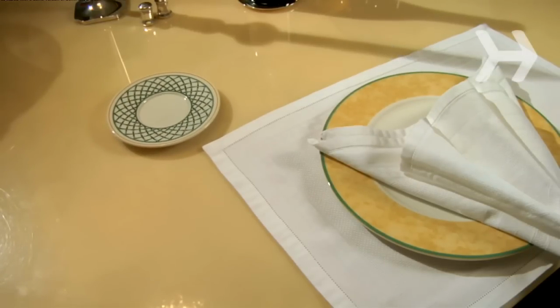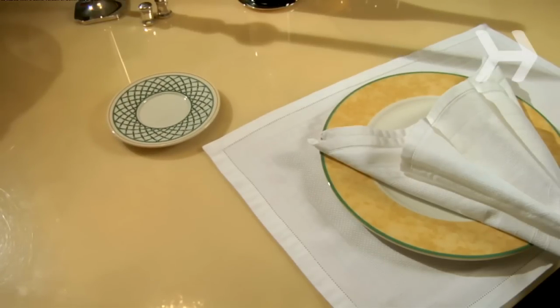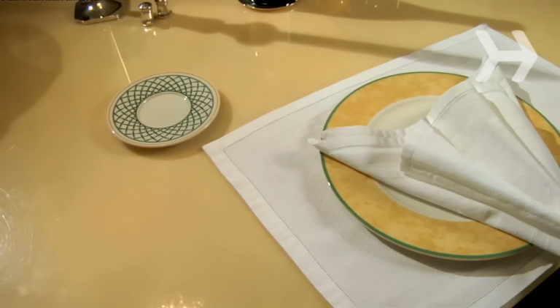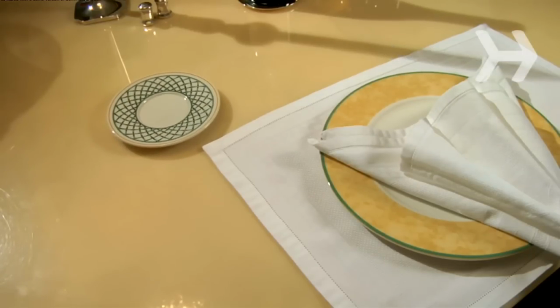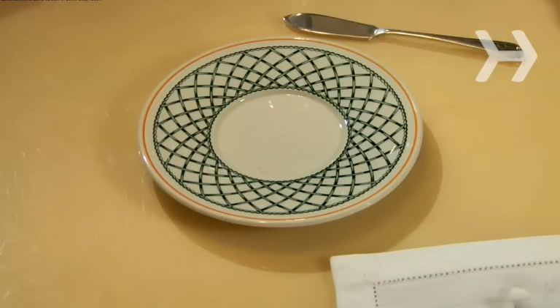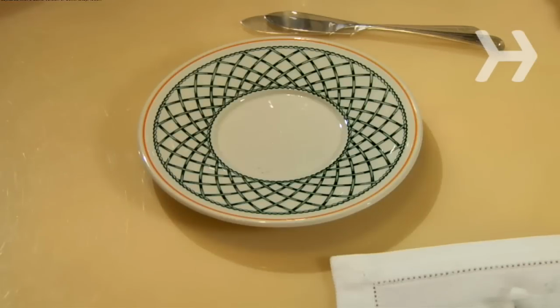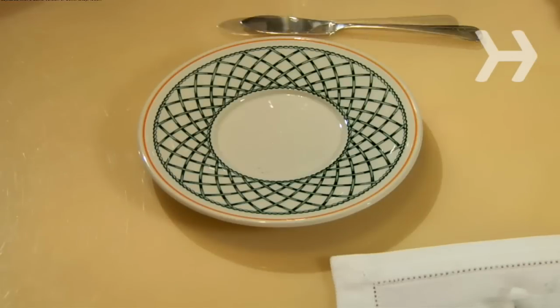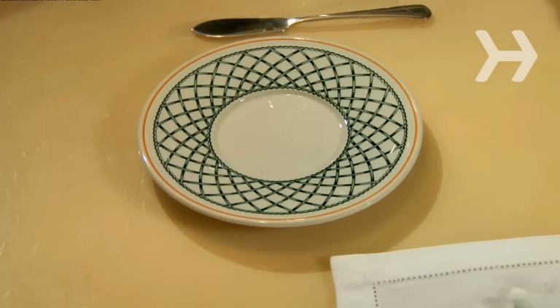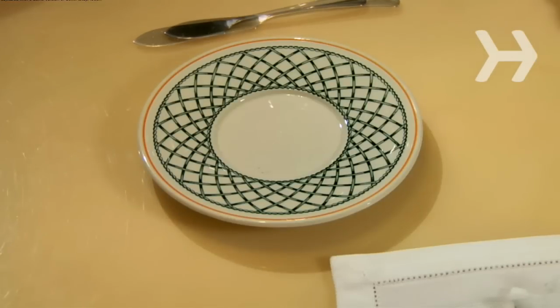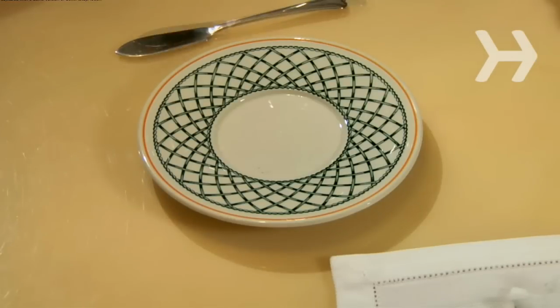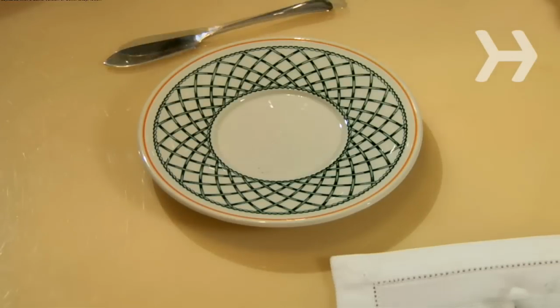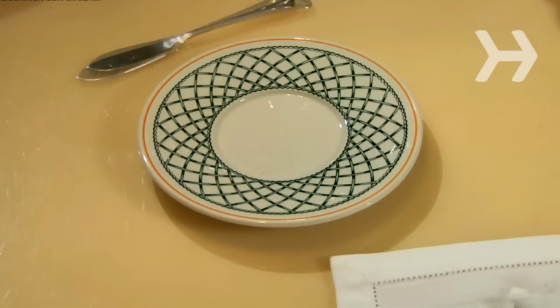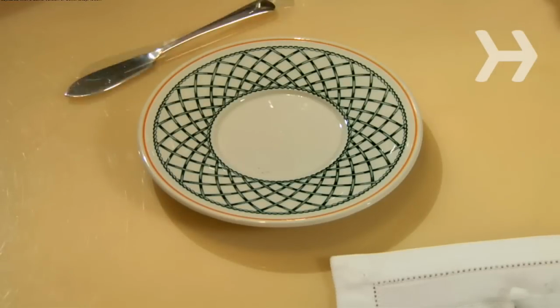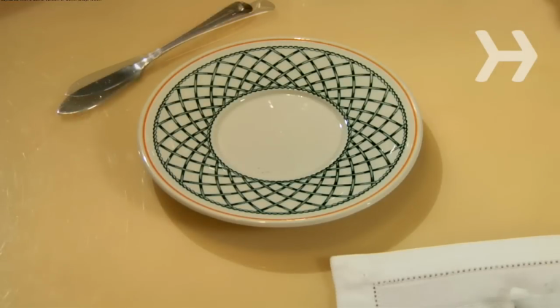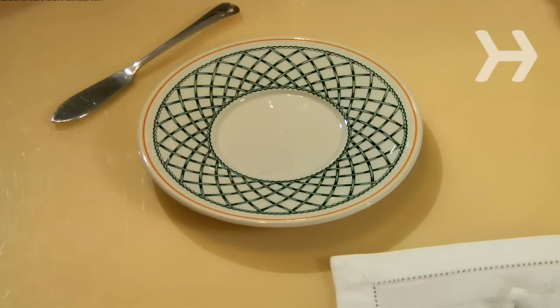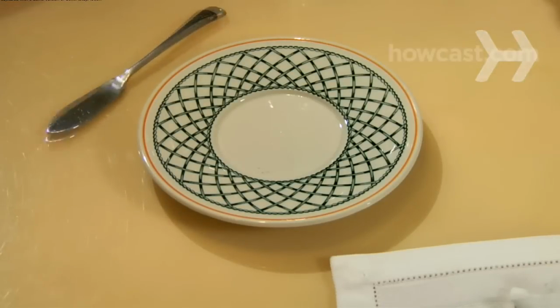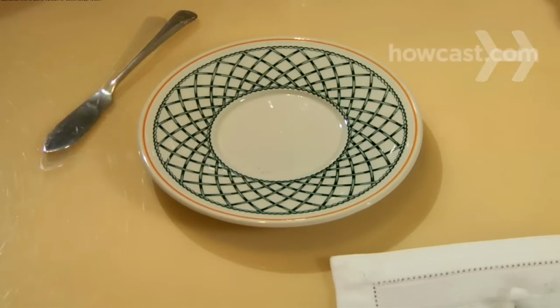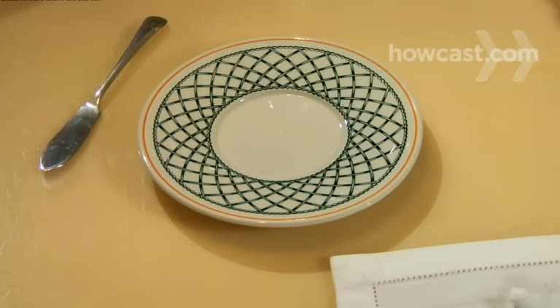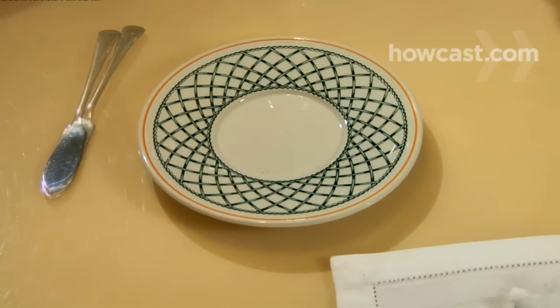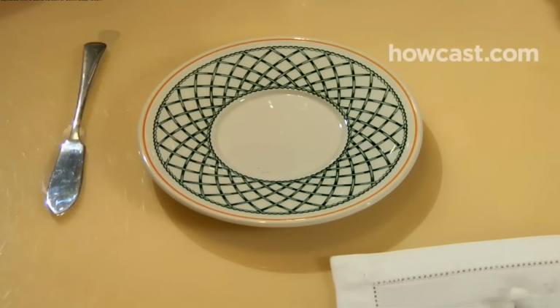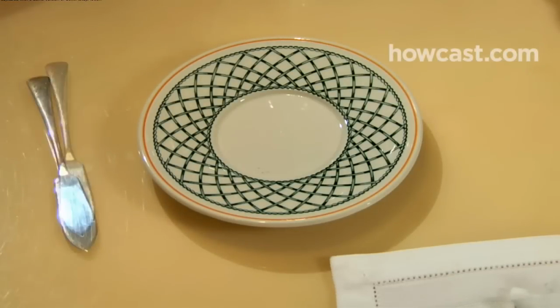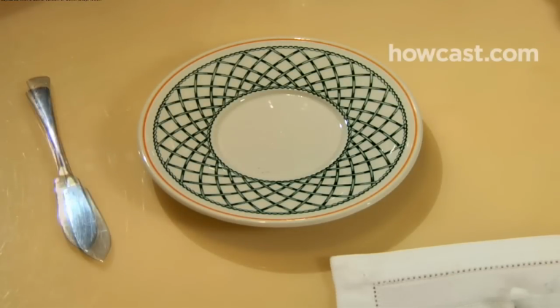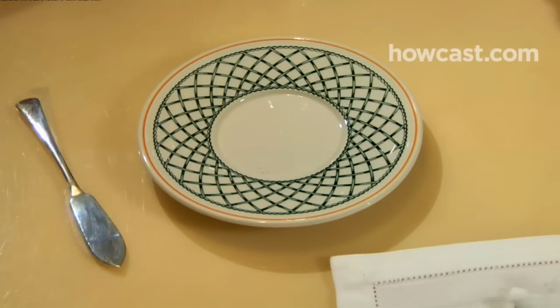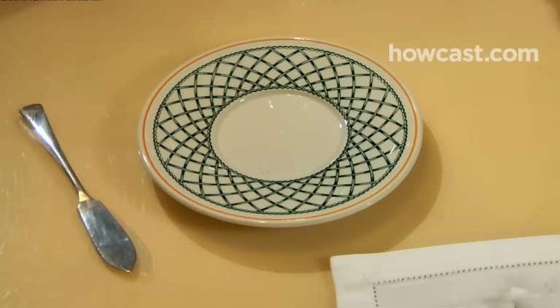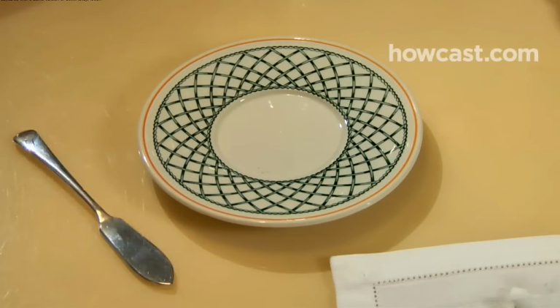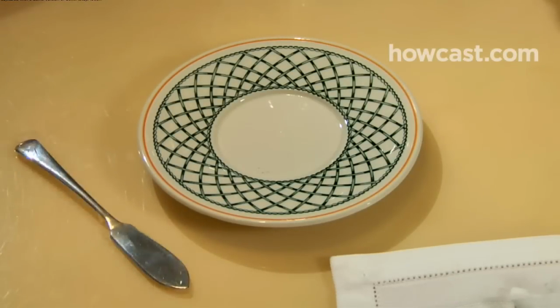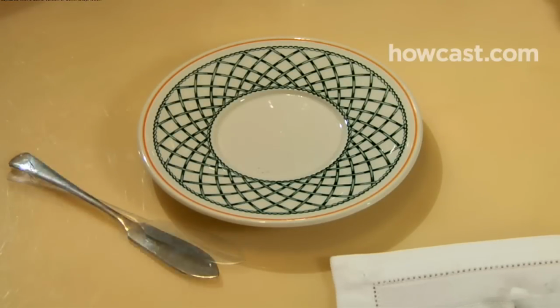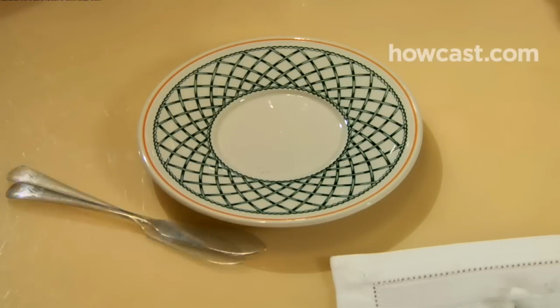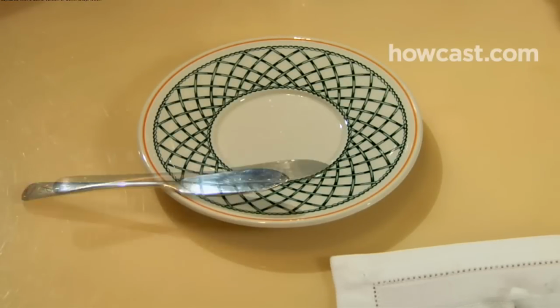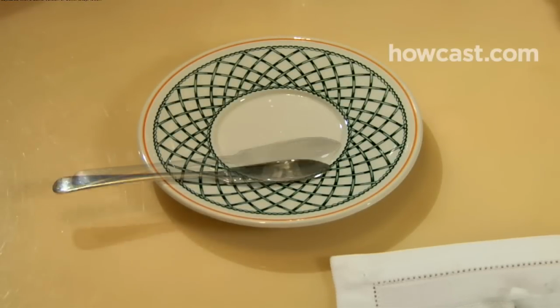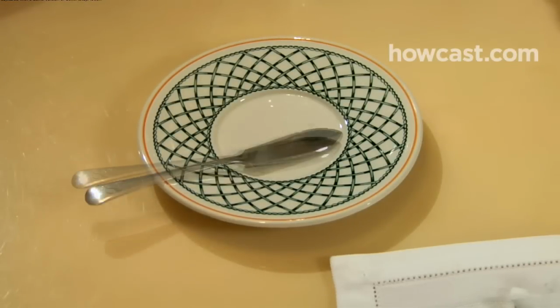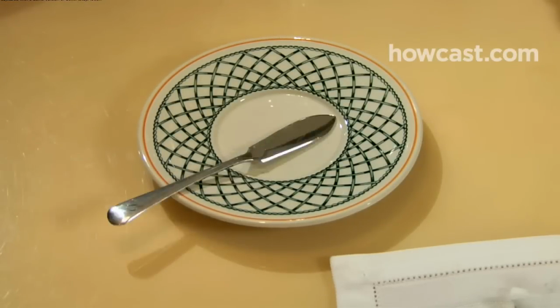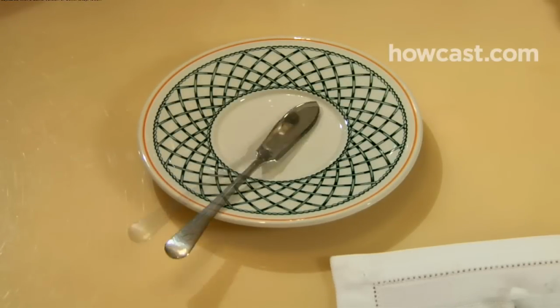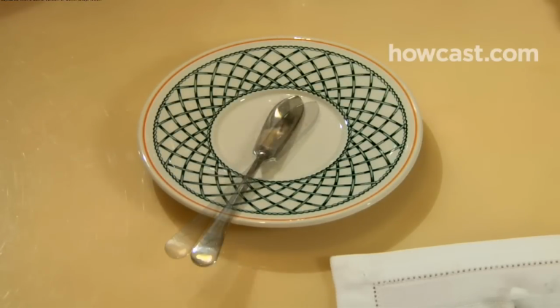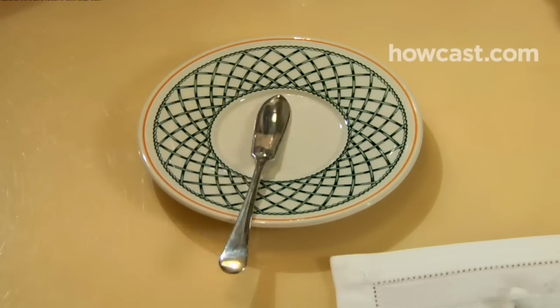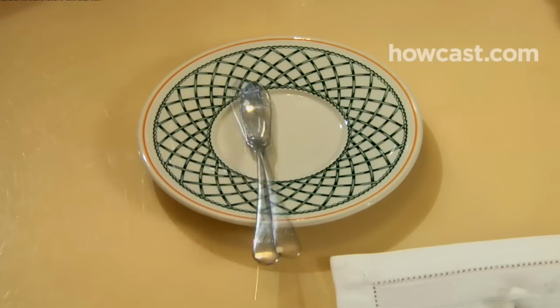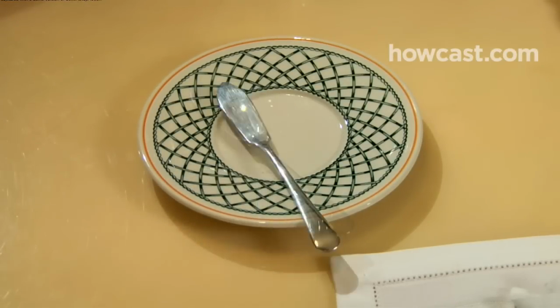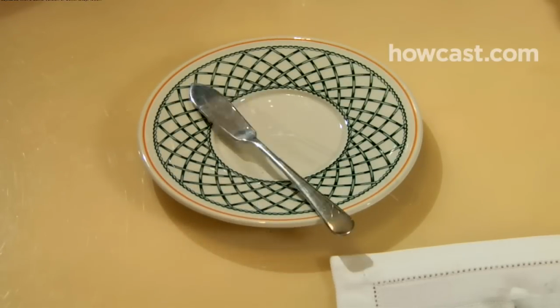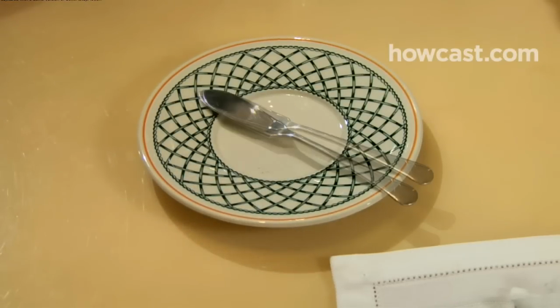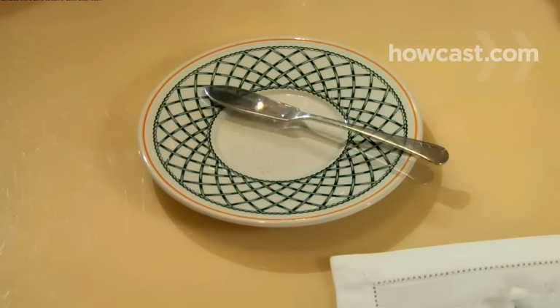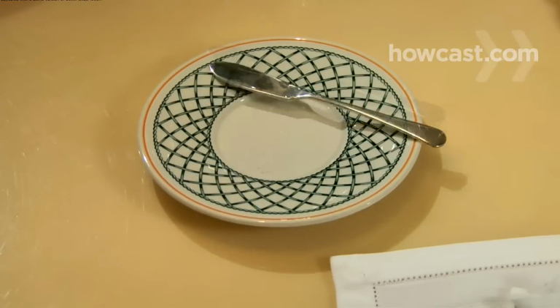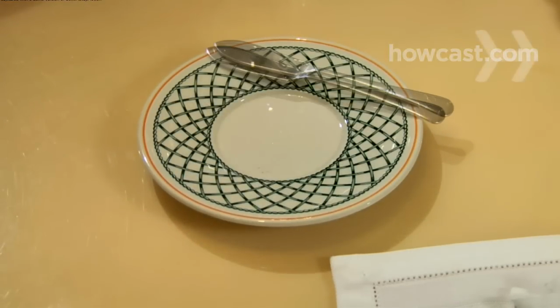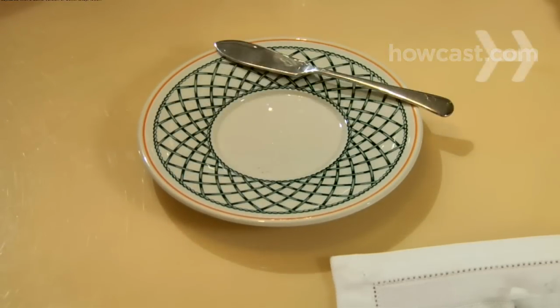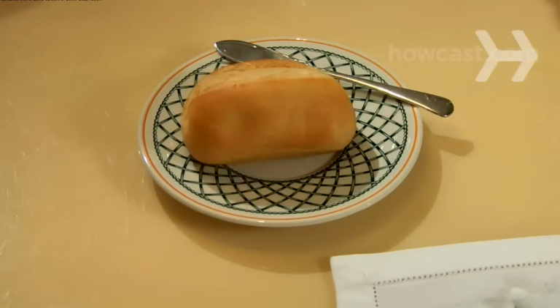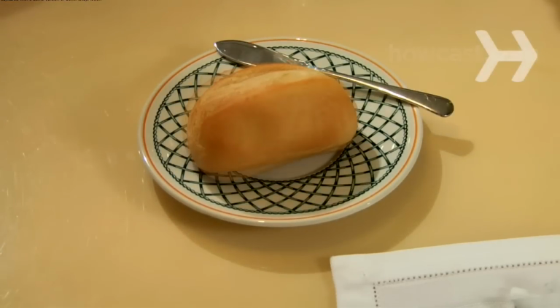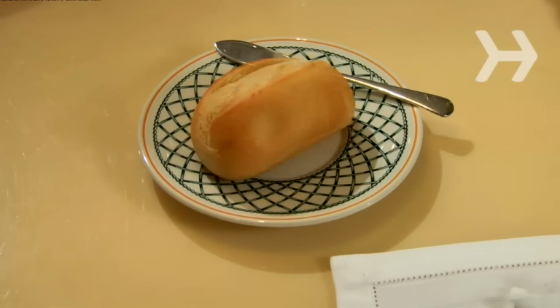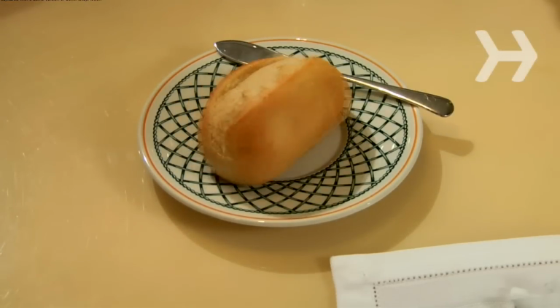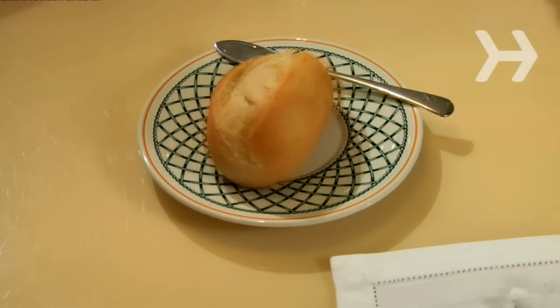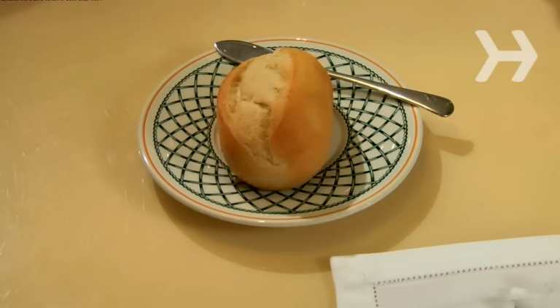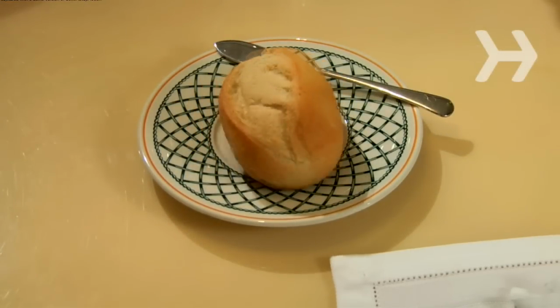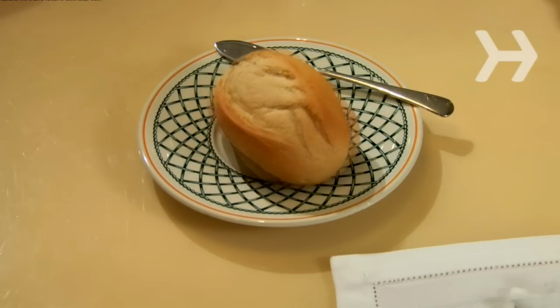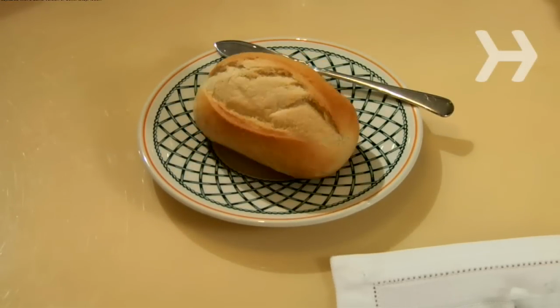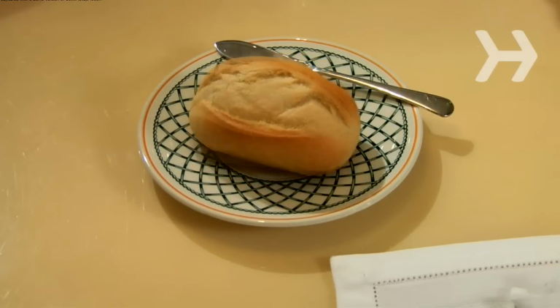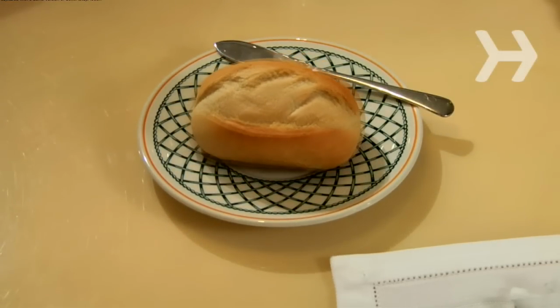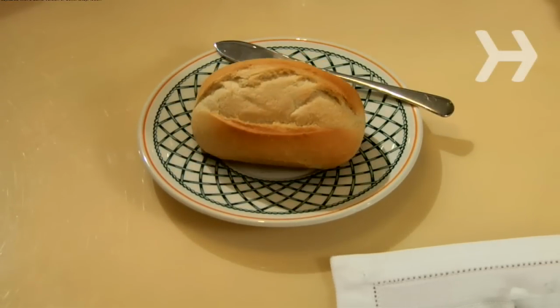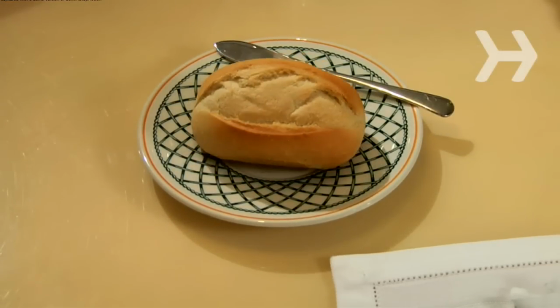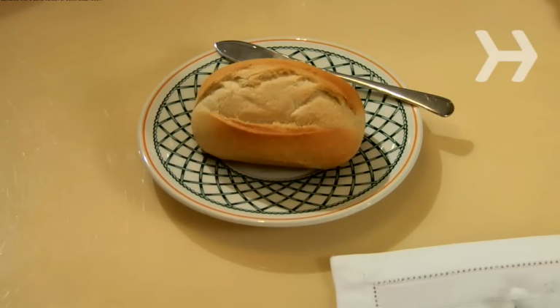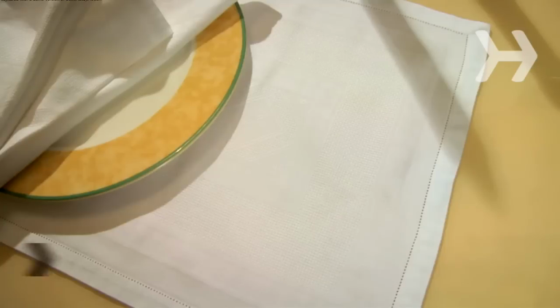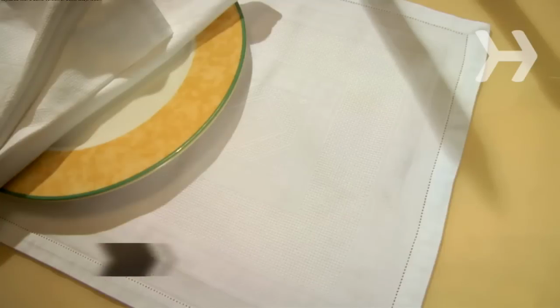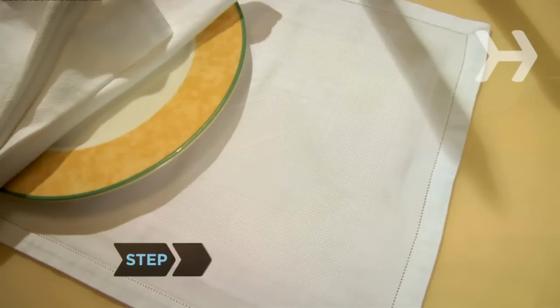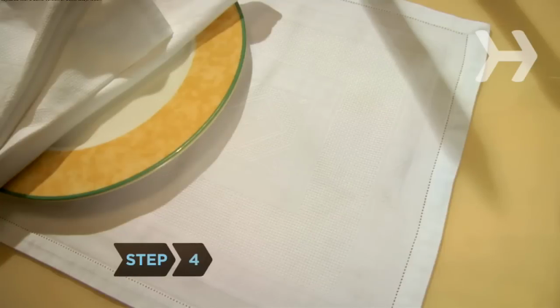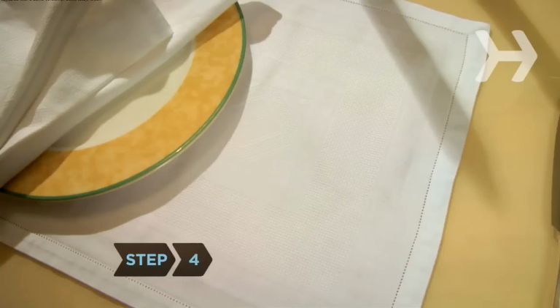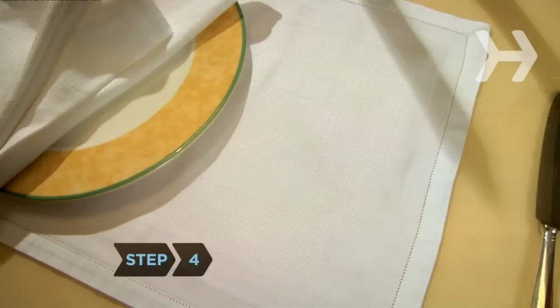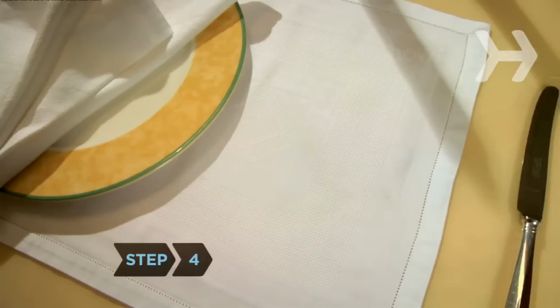Lay a small butter spreader diagonally across the top of the plate, handle on the right at 4 o'clock, and blade facing down.